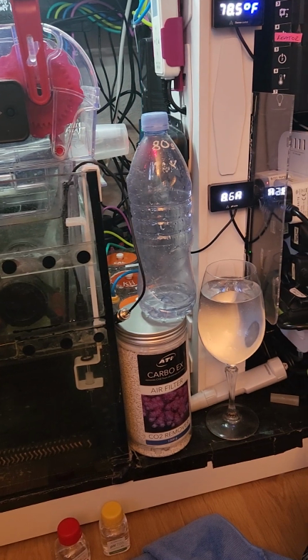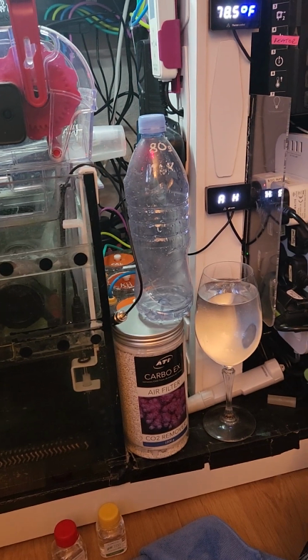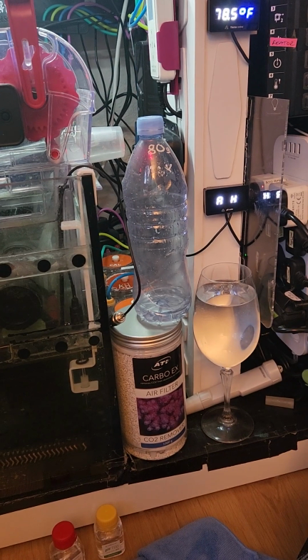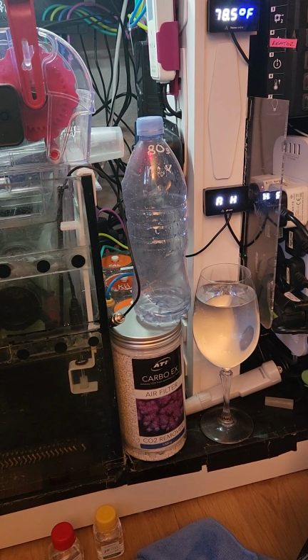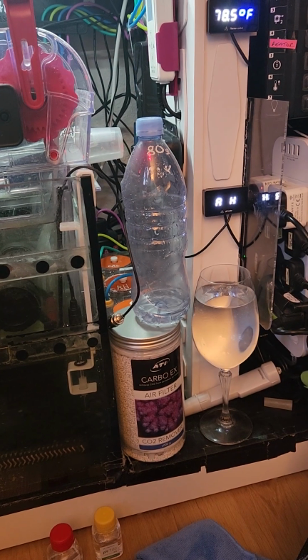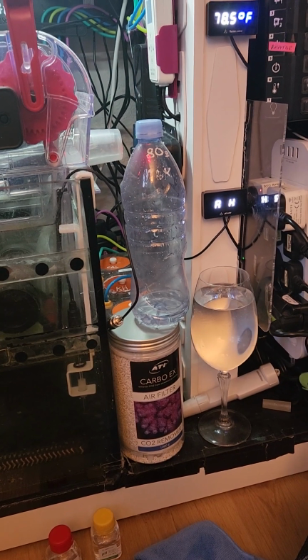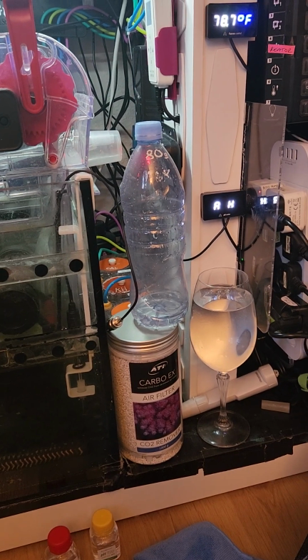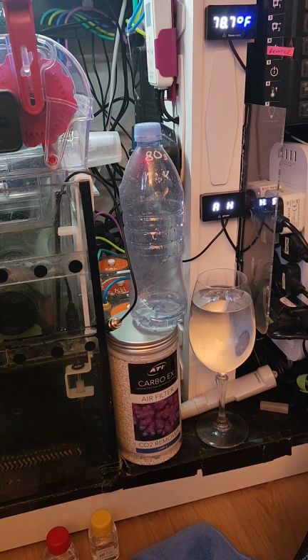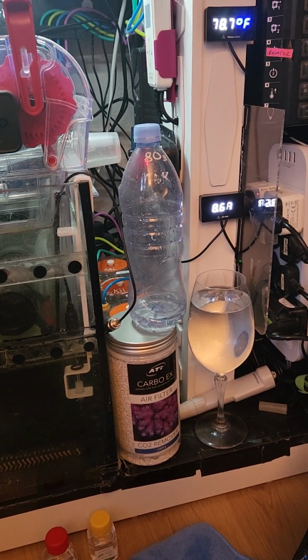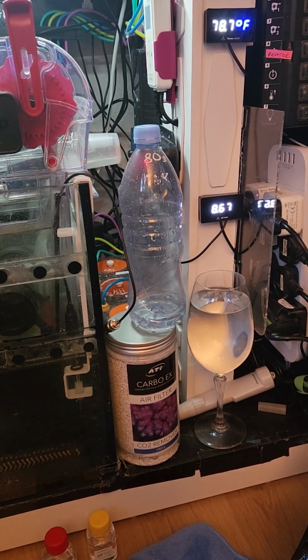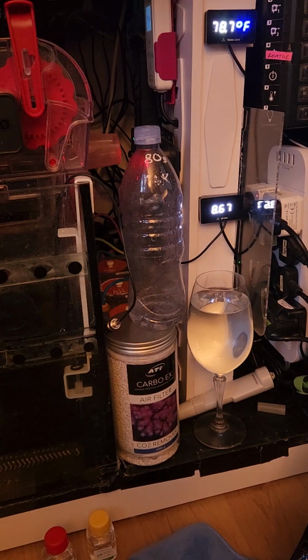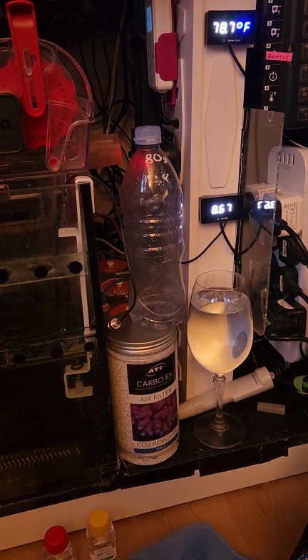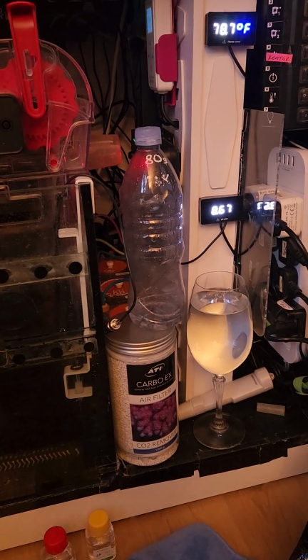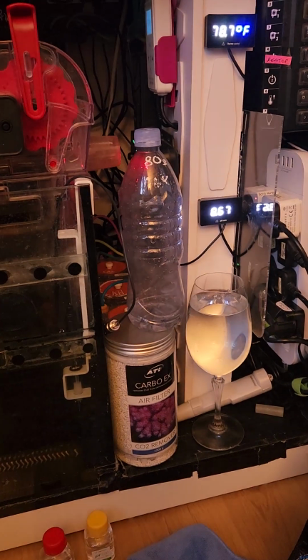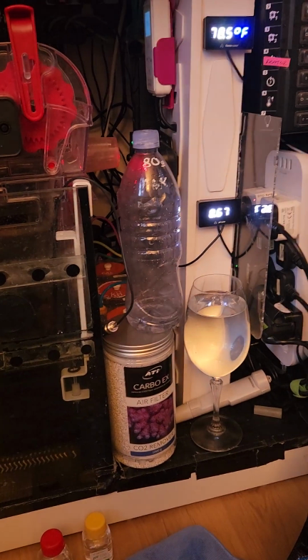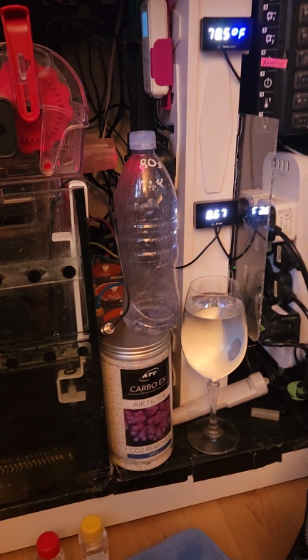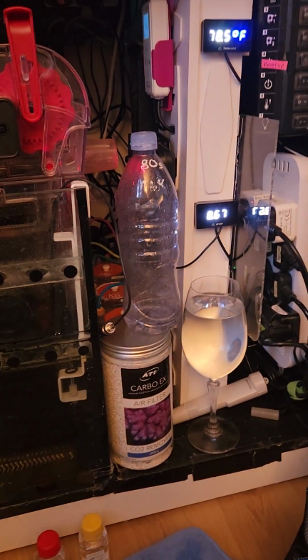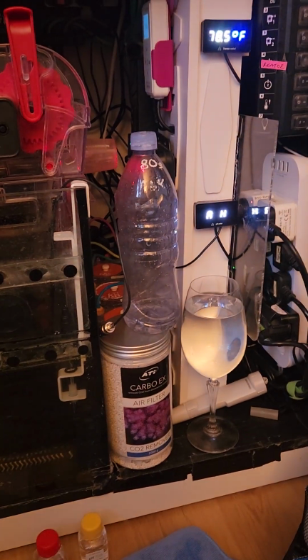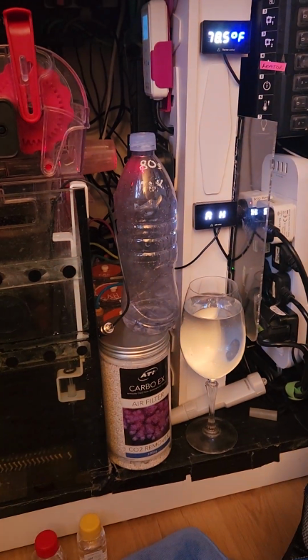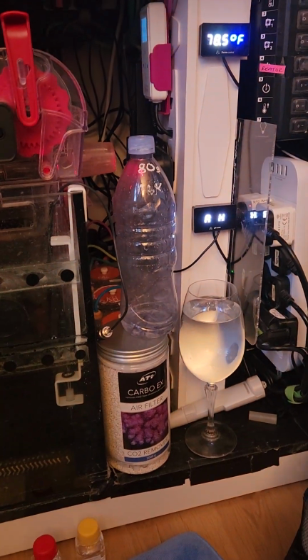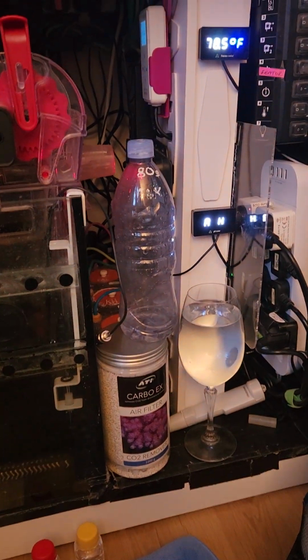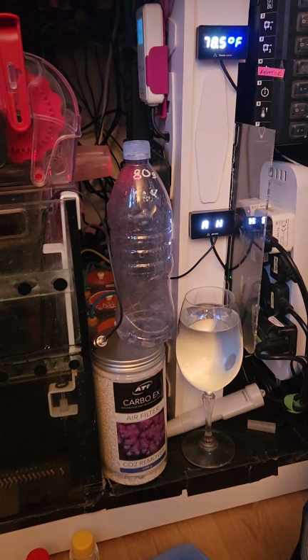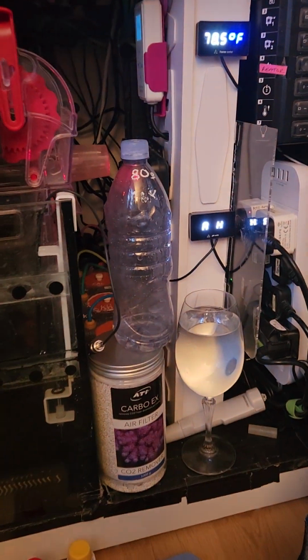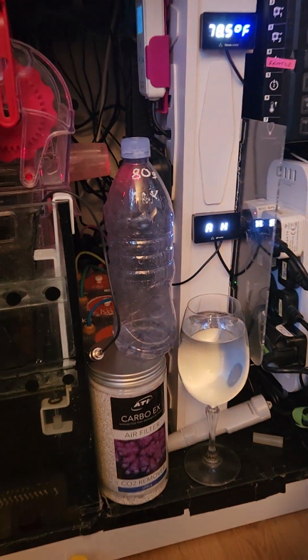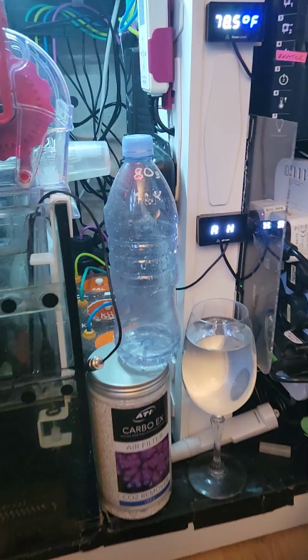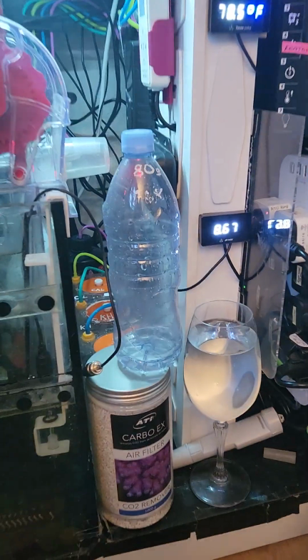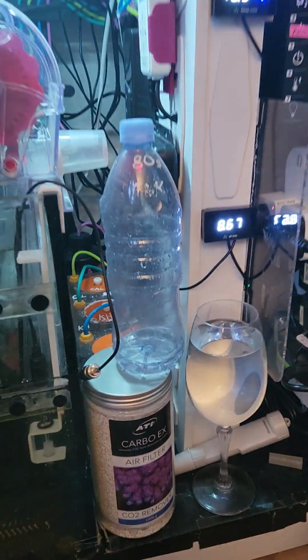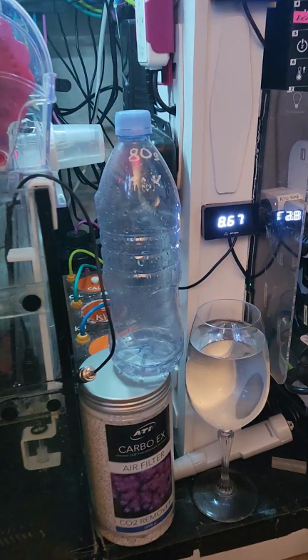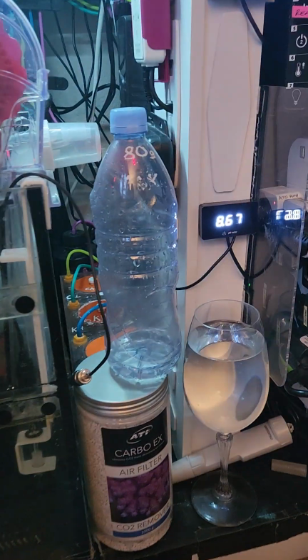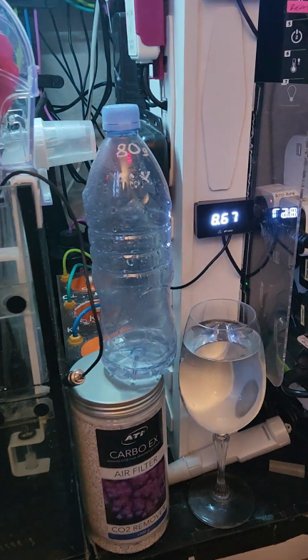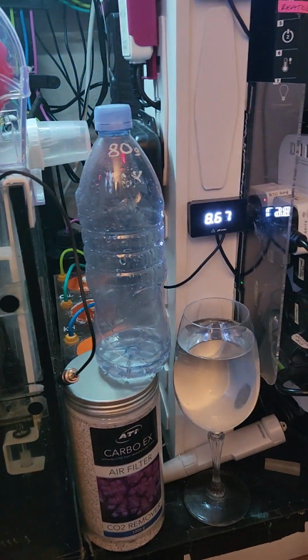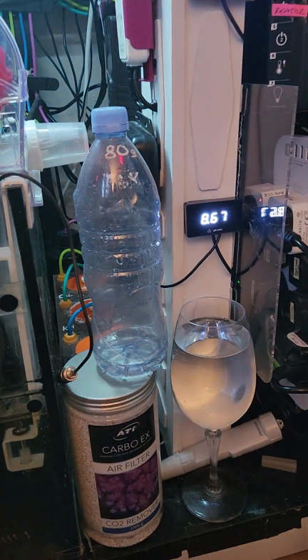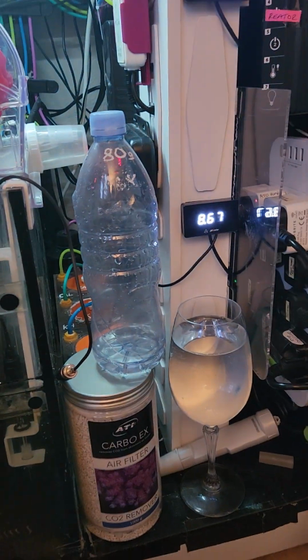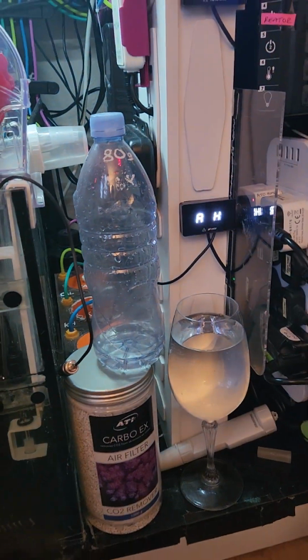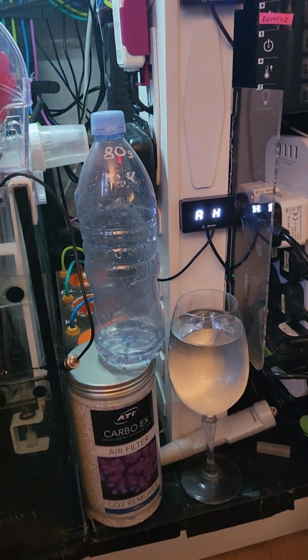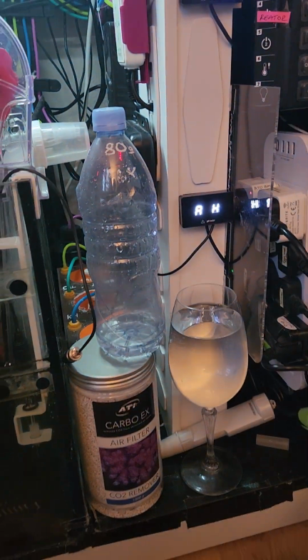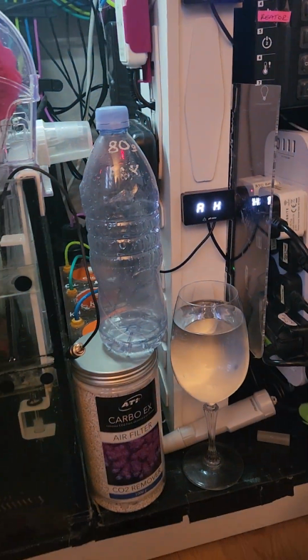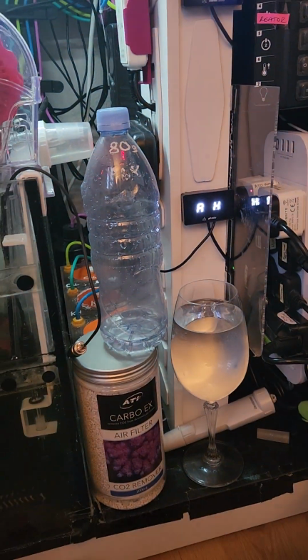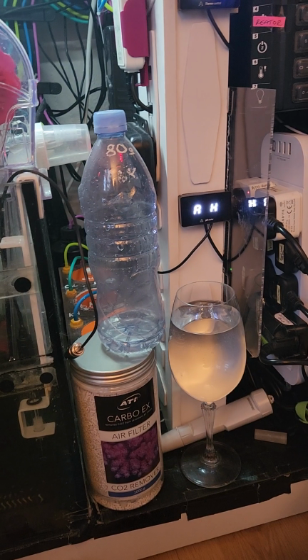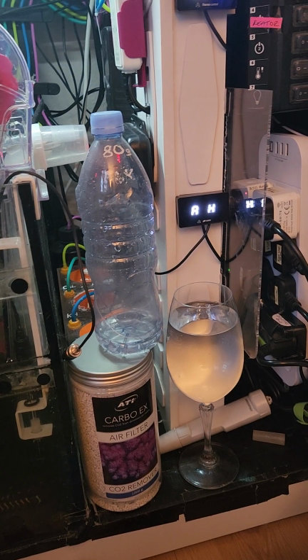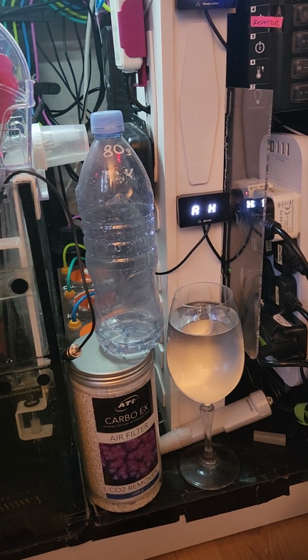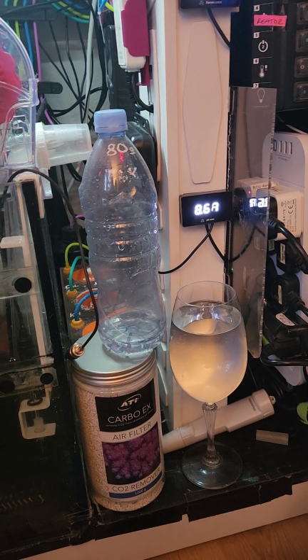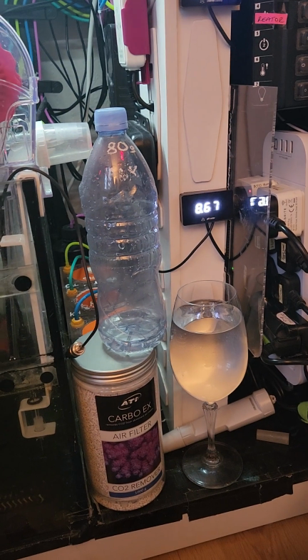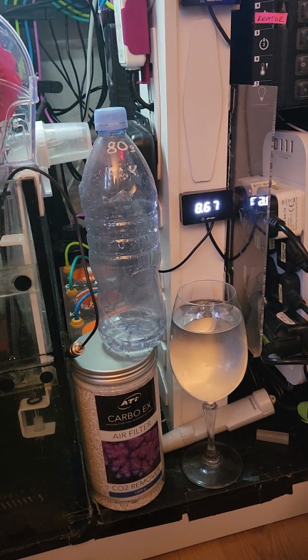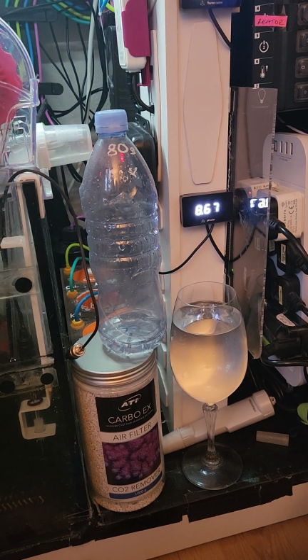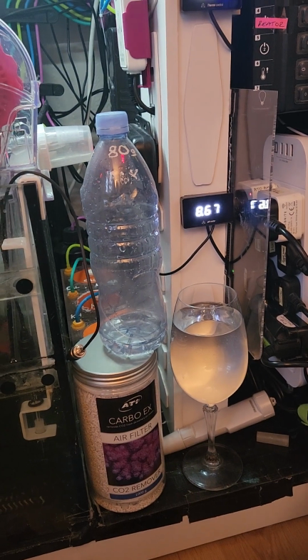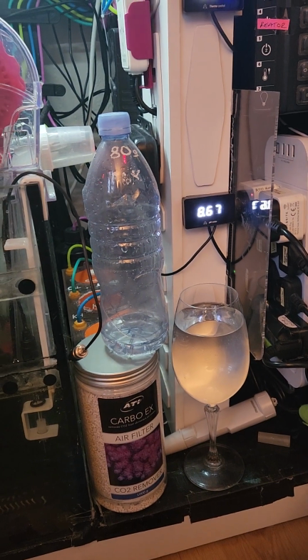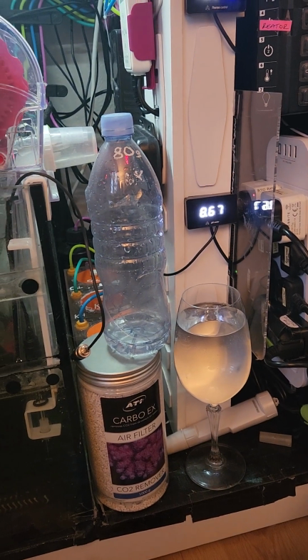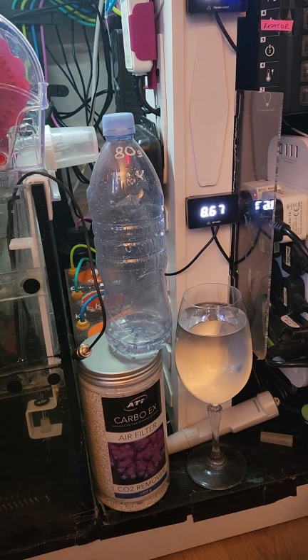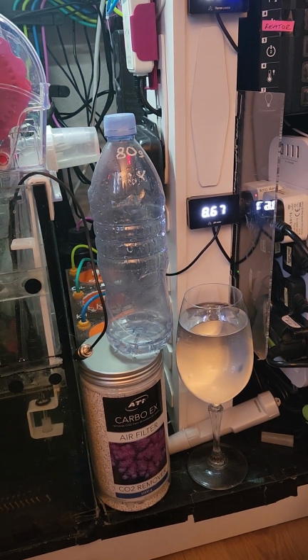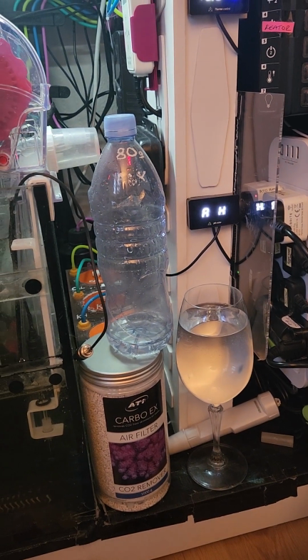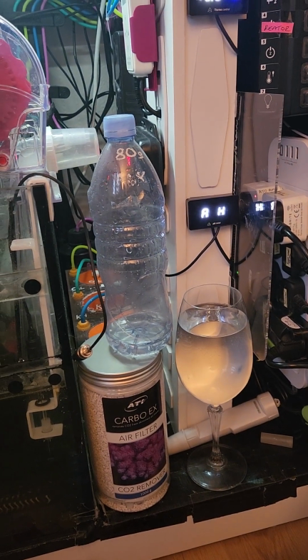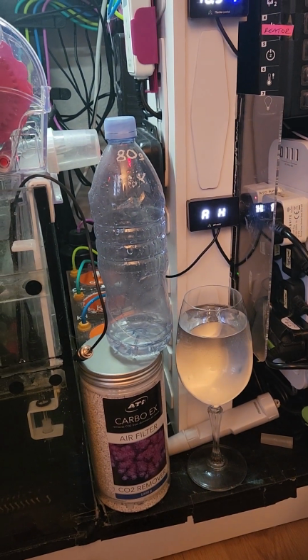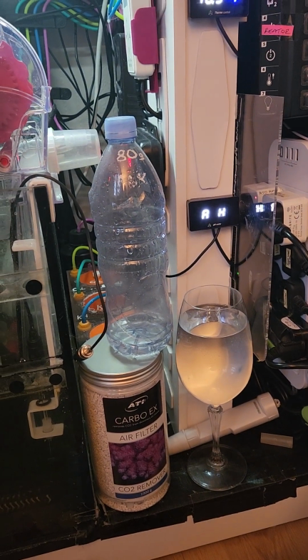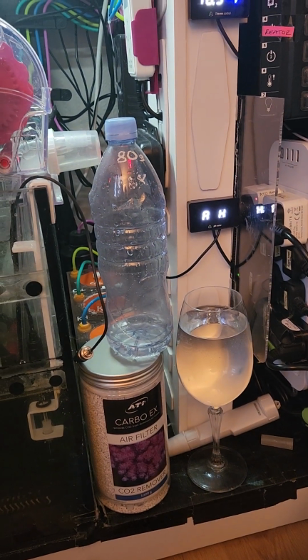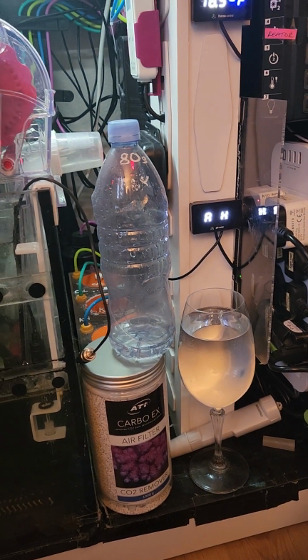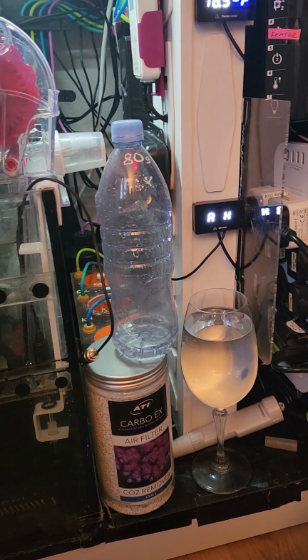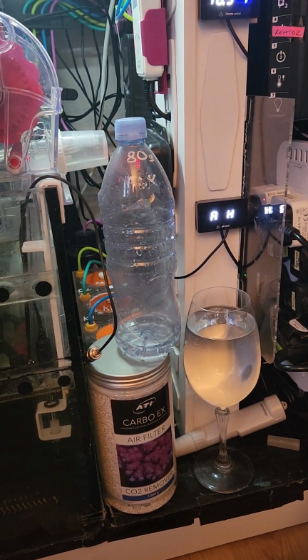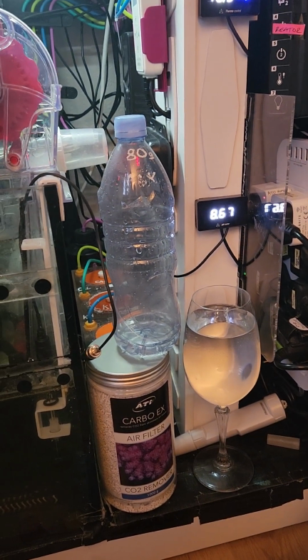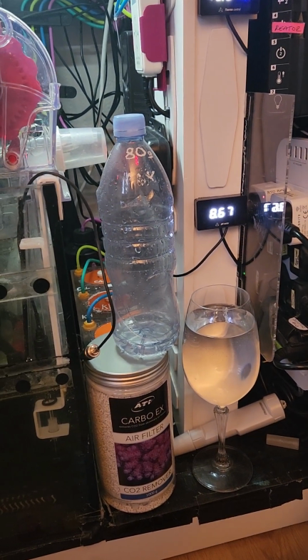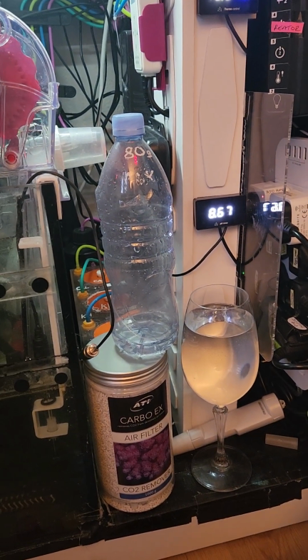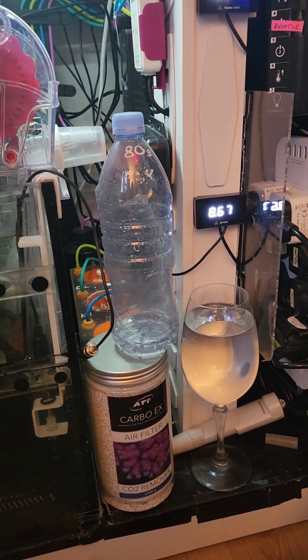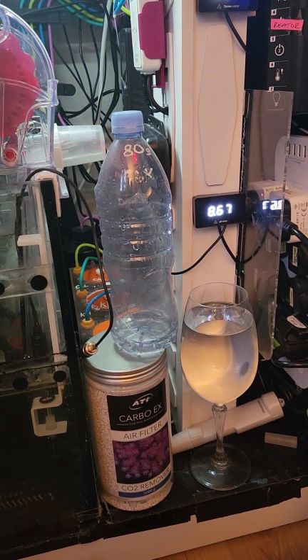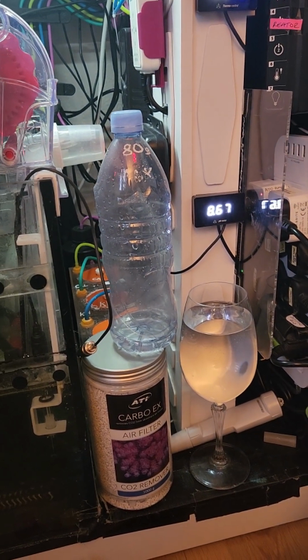Hey fellow reefers, welcome back to the channel. My name is Lee, this is Reefer Explained. Today we're going to do a video on the Reef Factory pH probe.